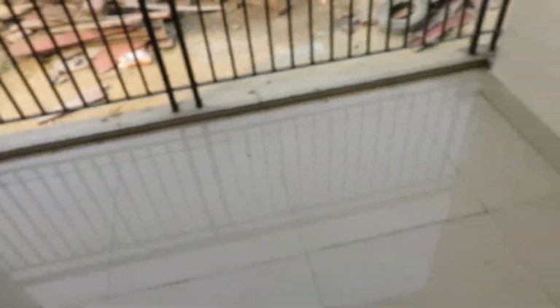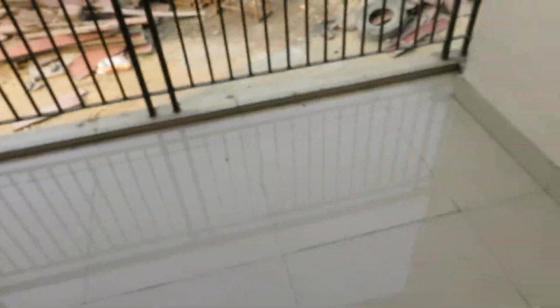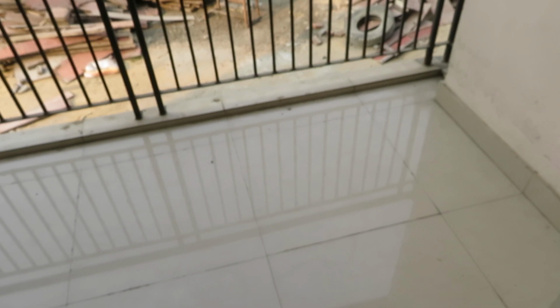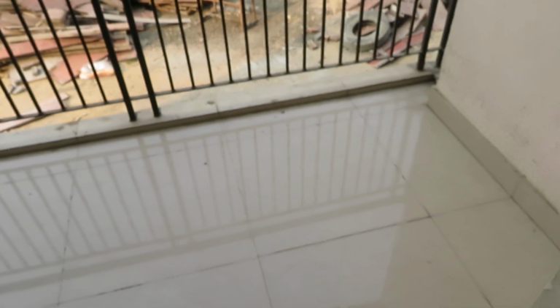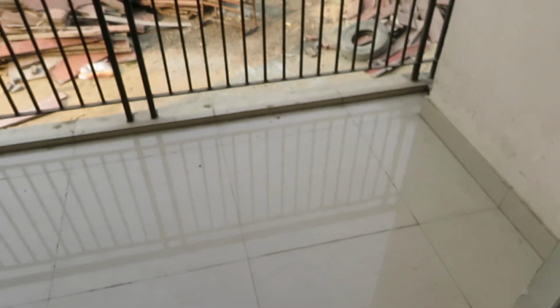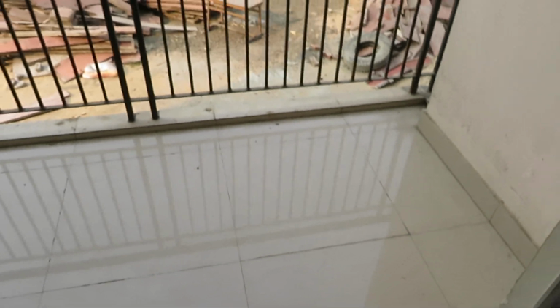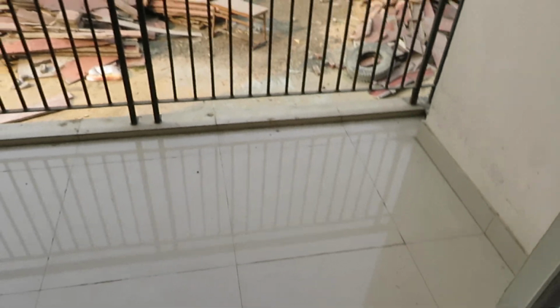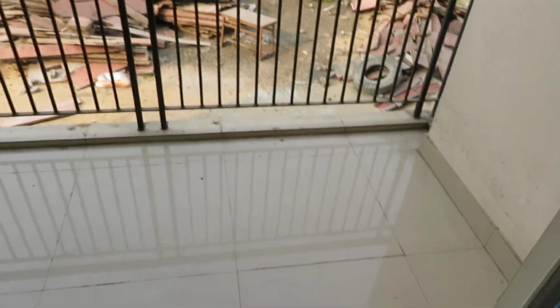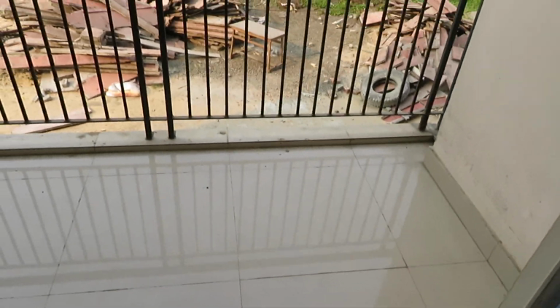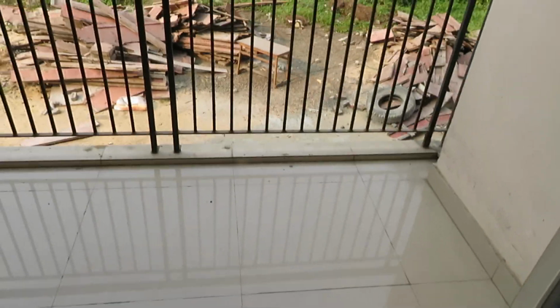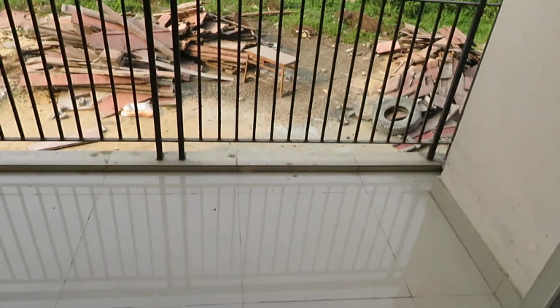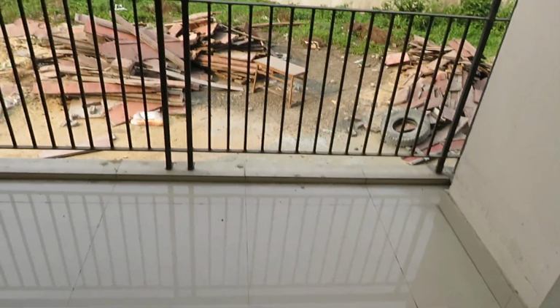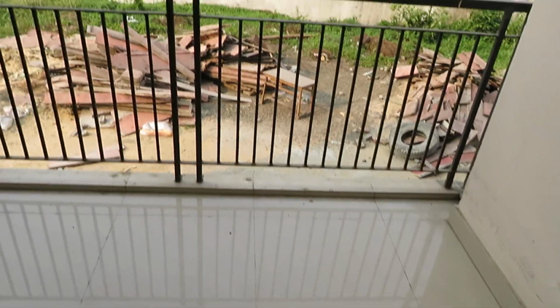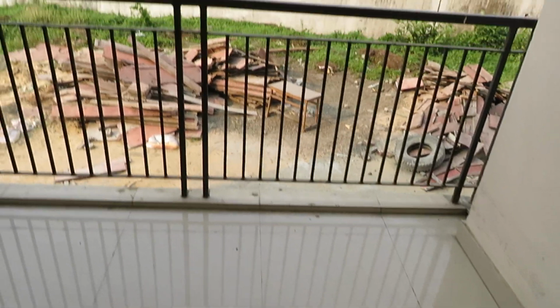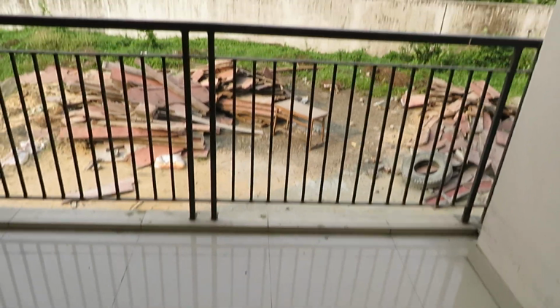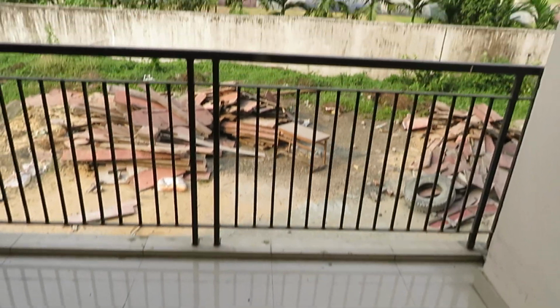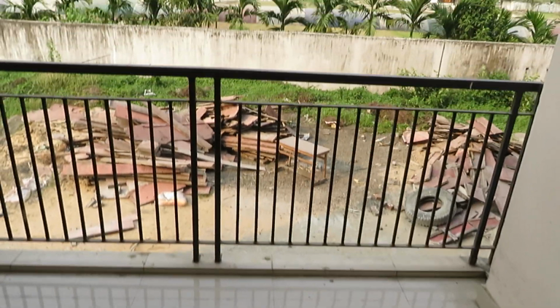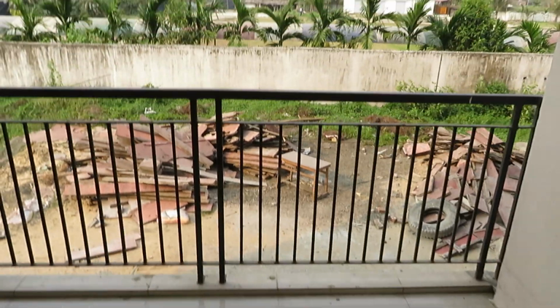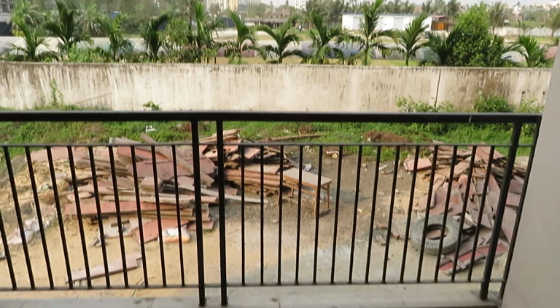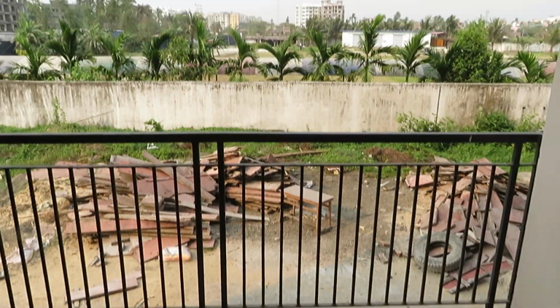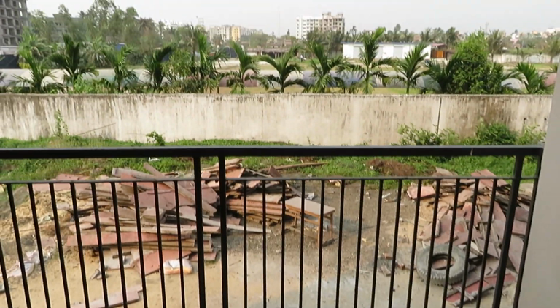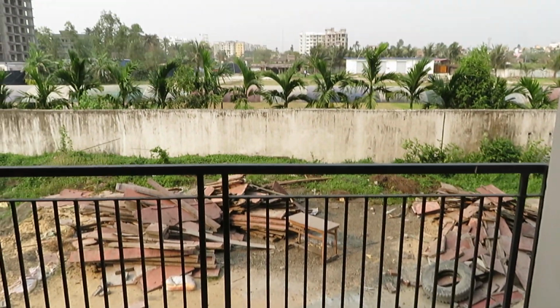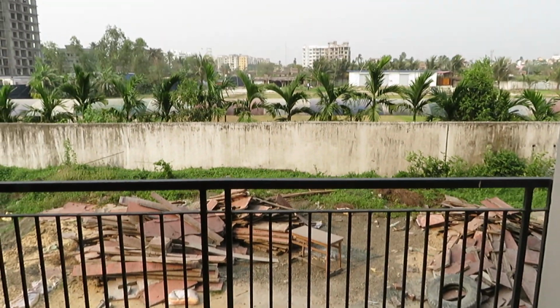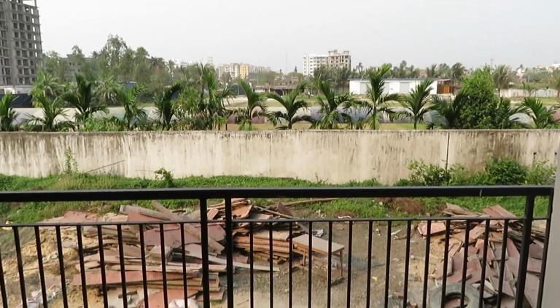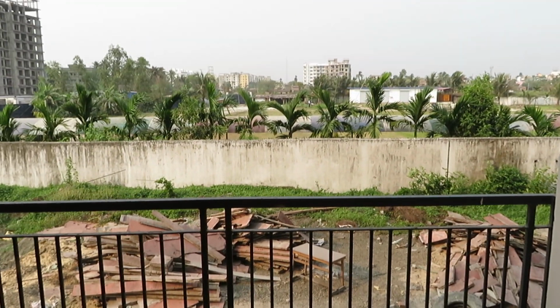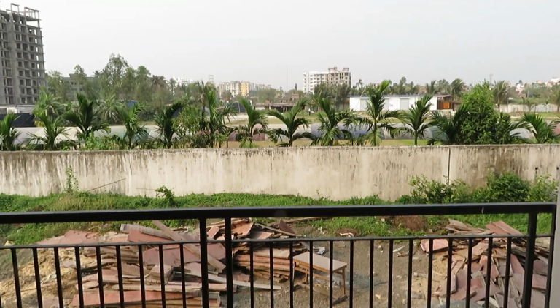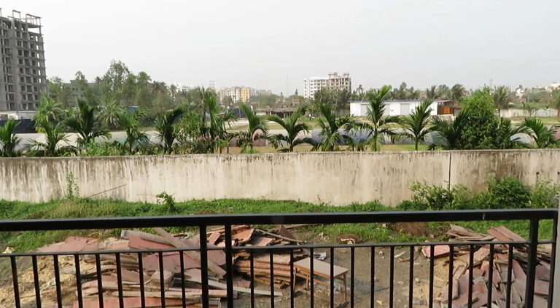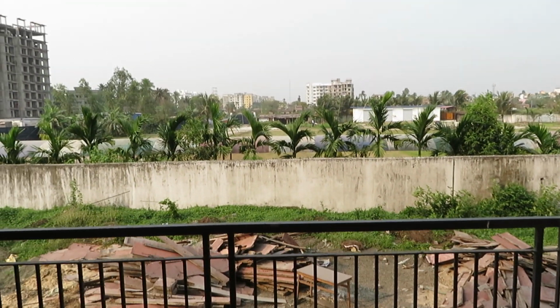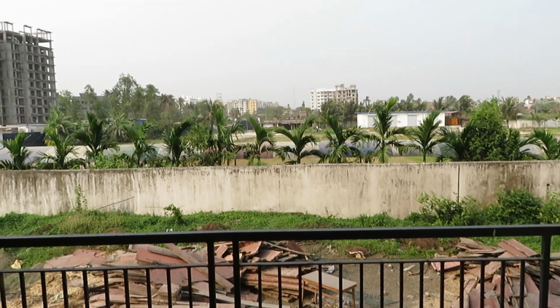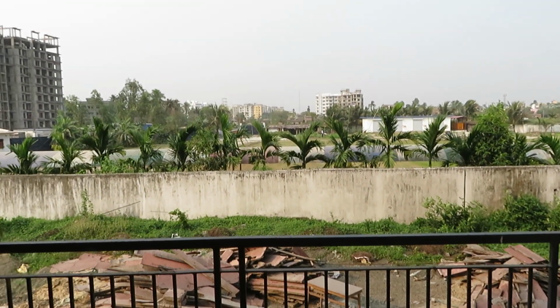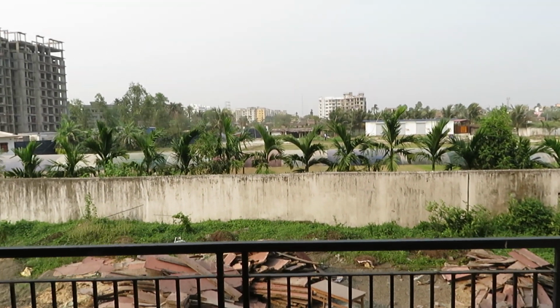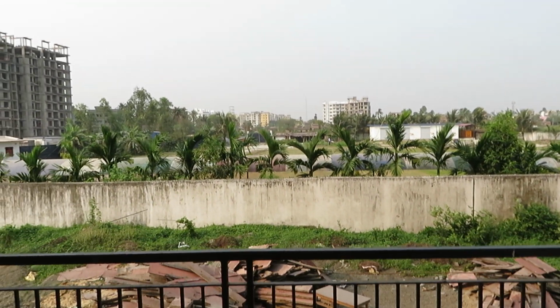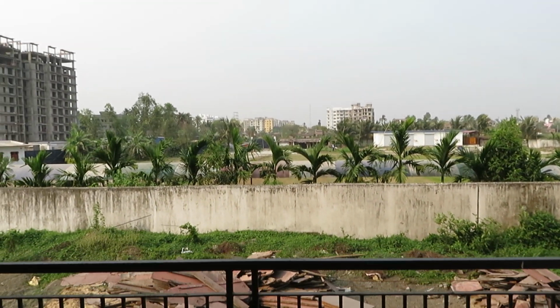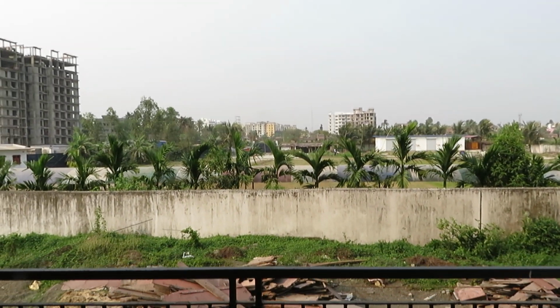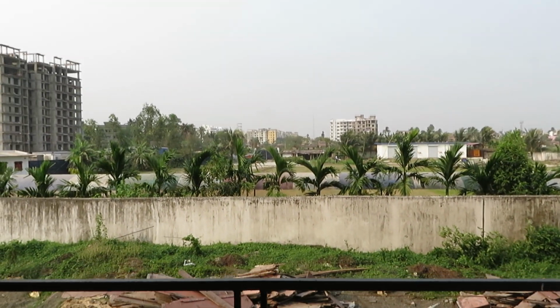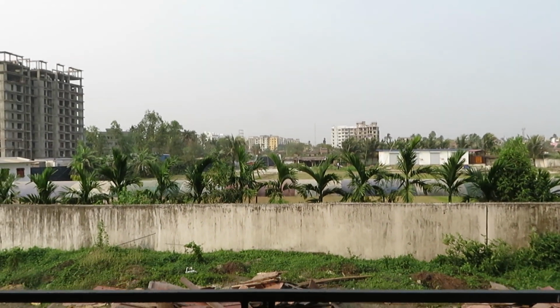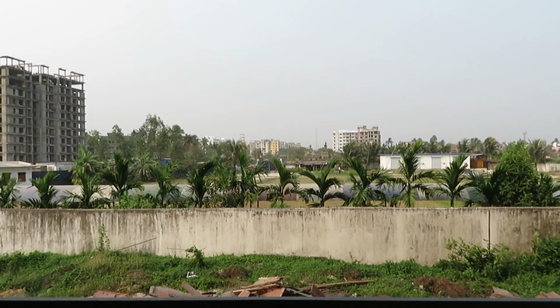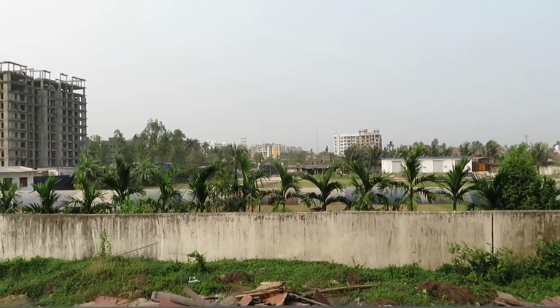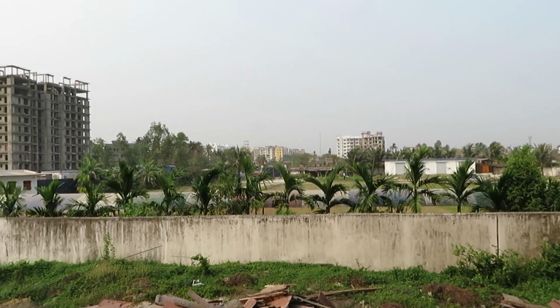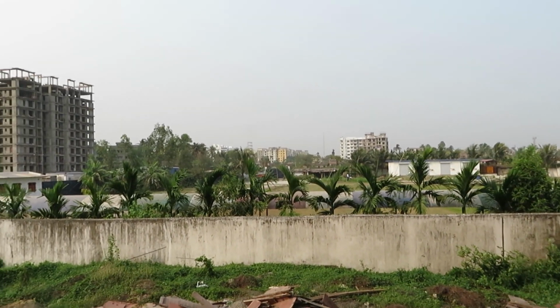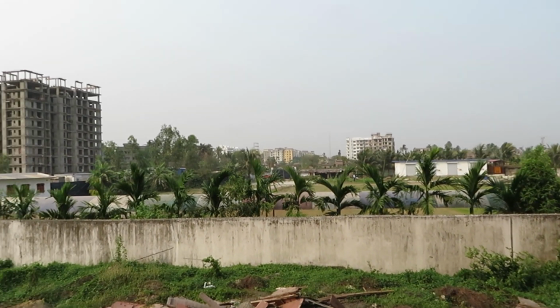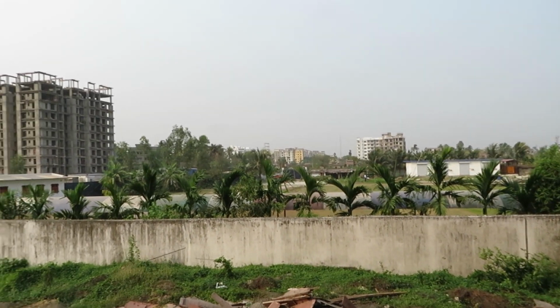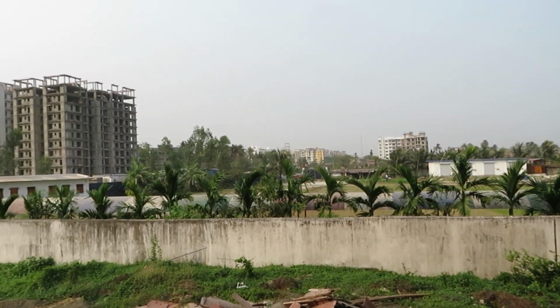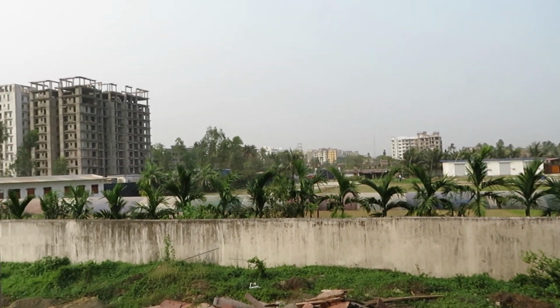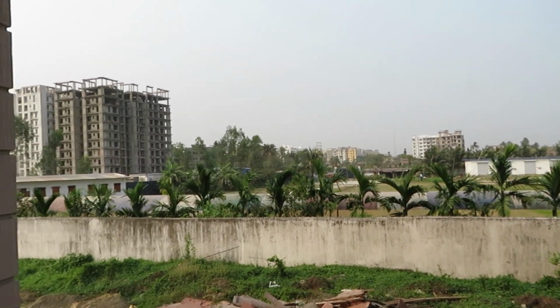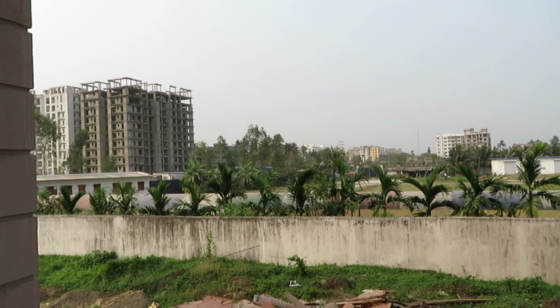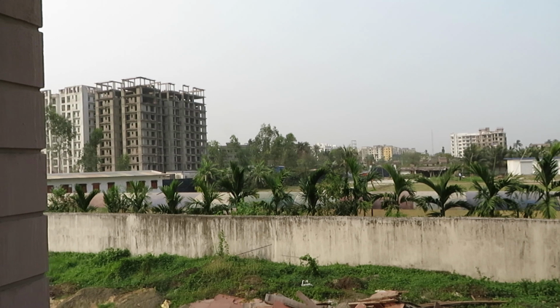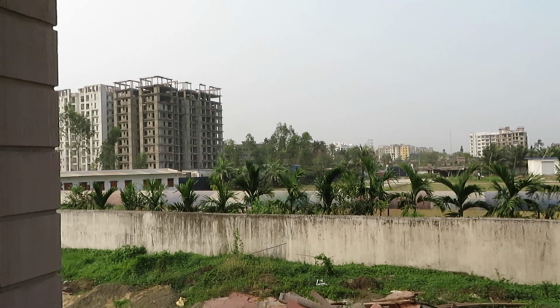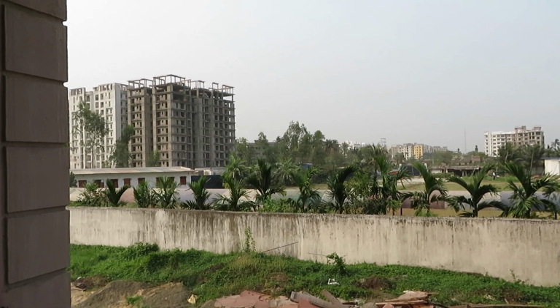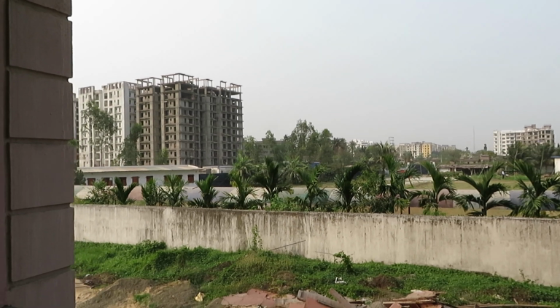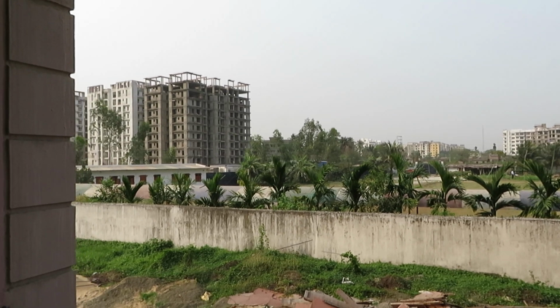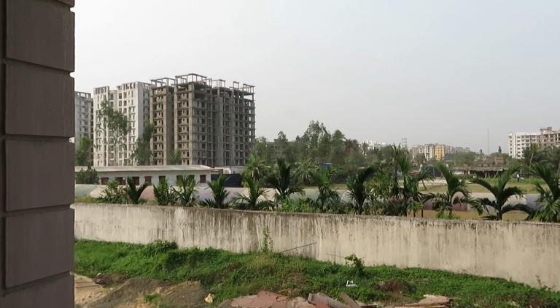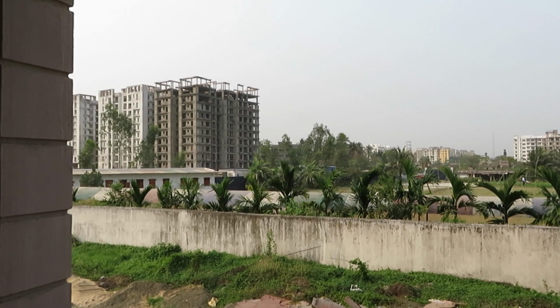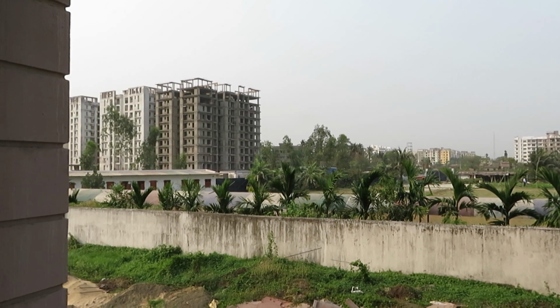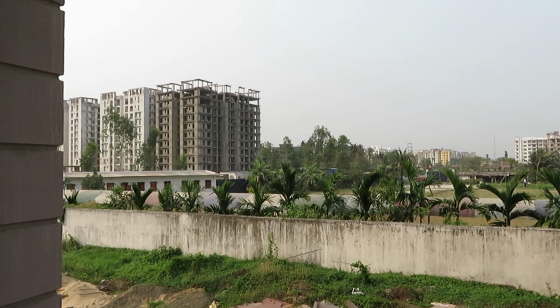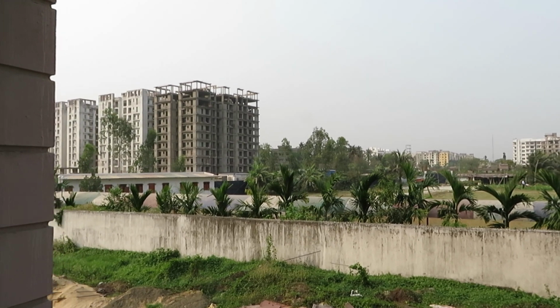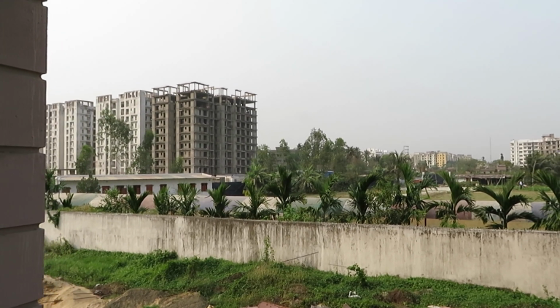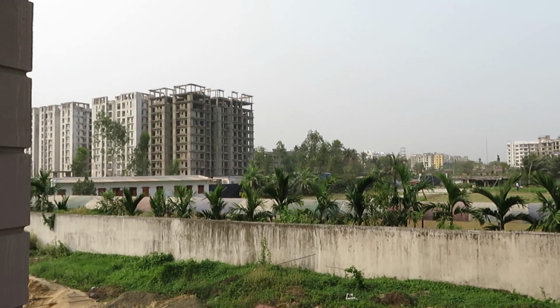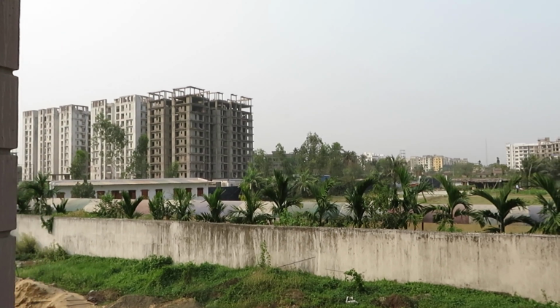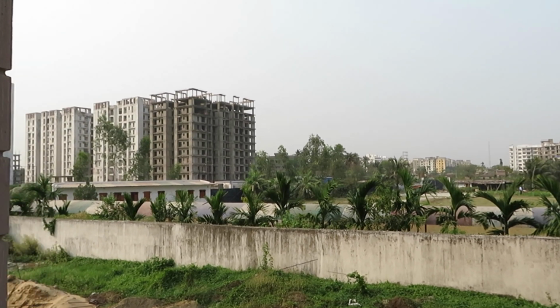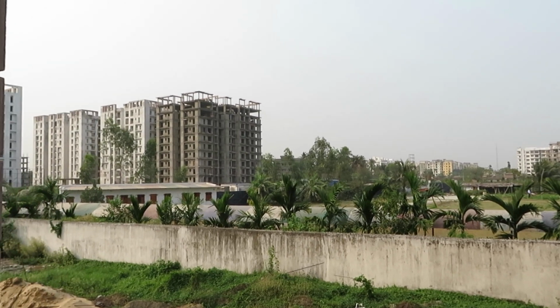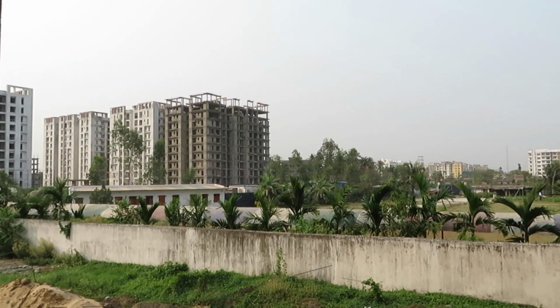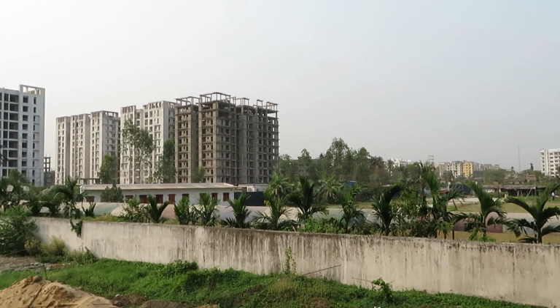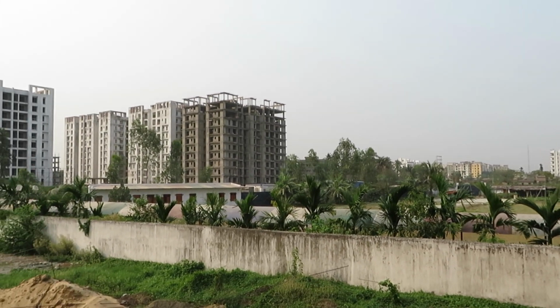The size of the balcony is approximately 5 feet by 8 feet, with a great view outside. You can see the view.